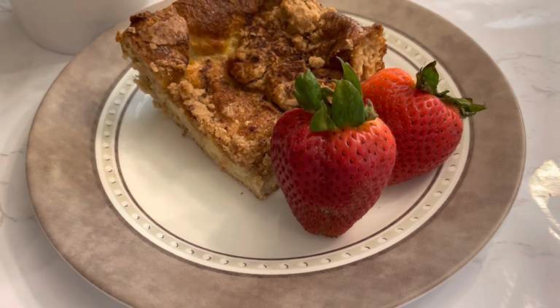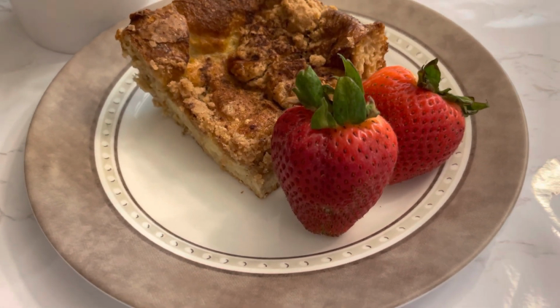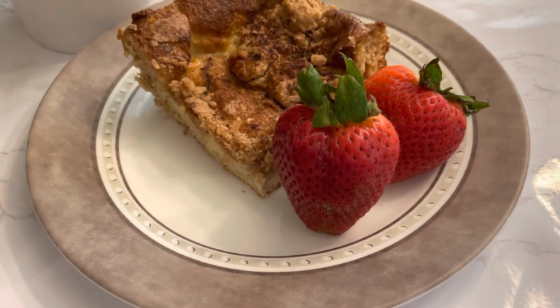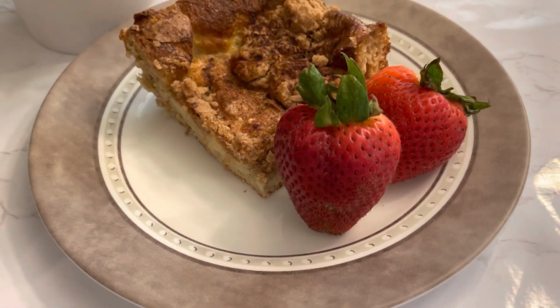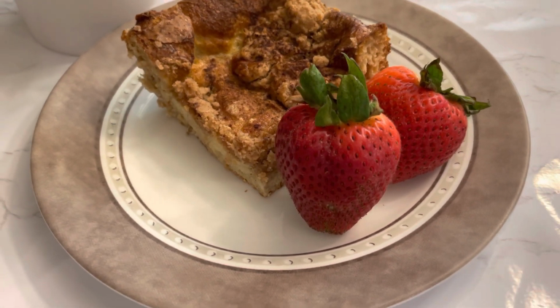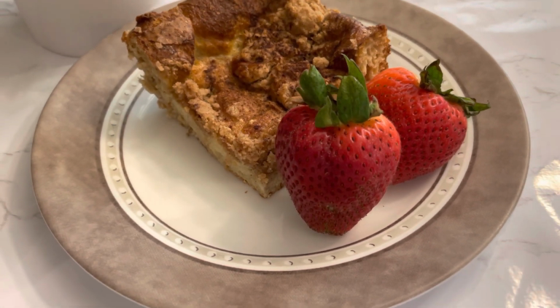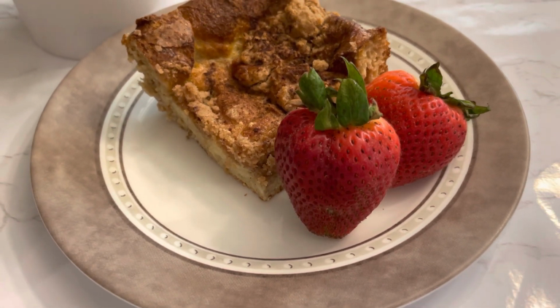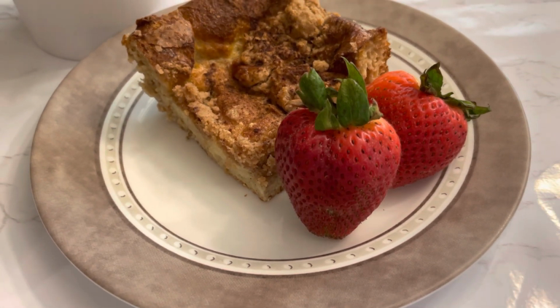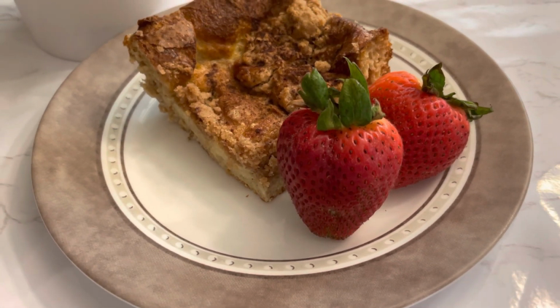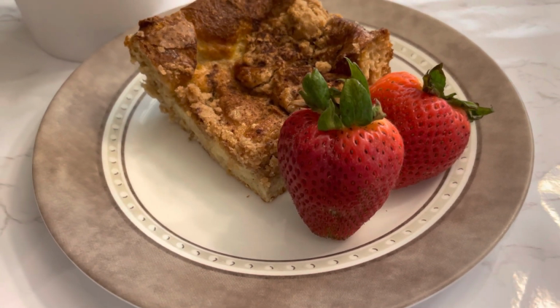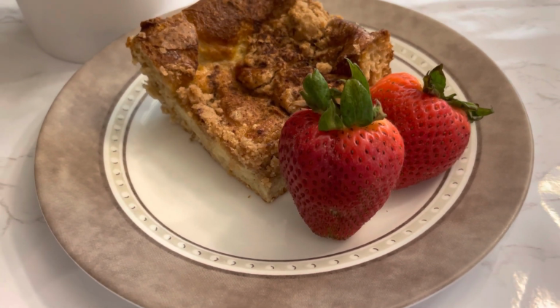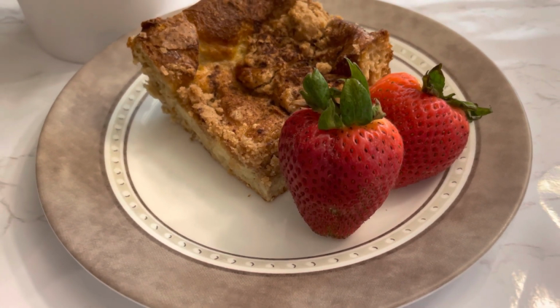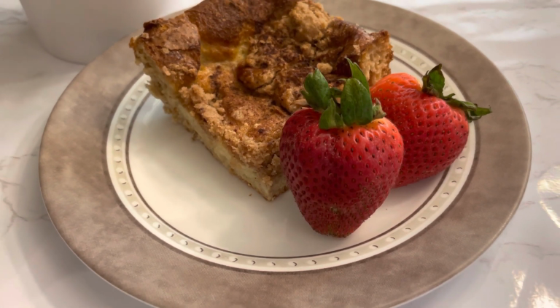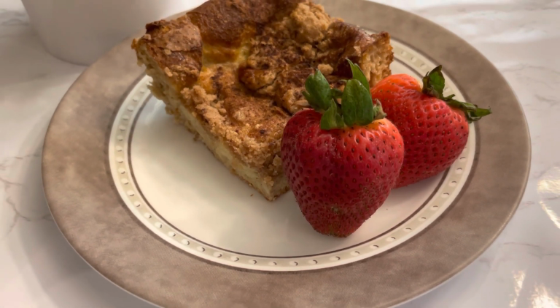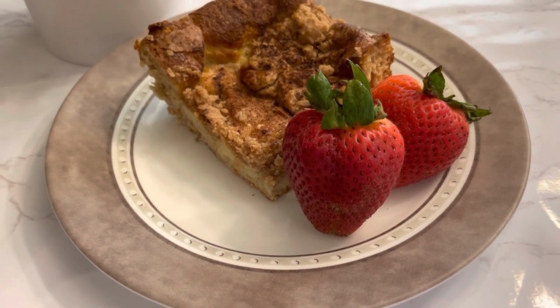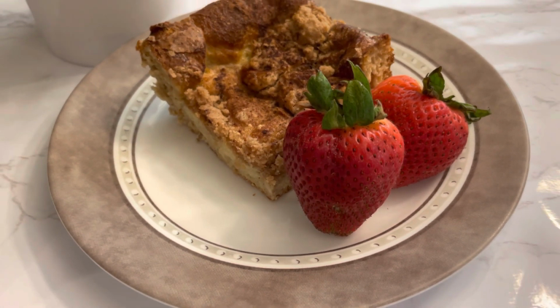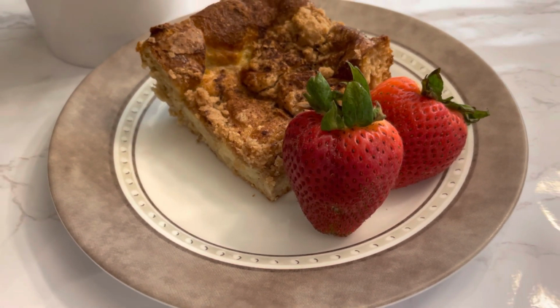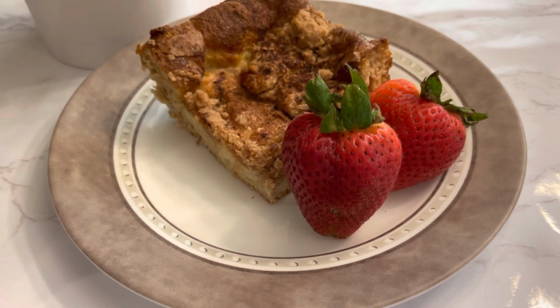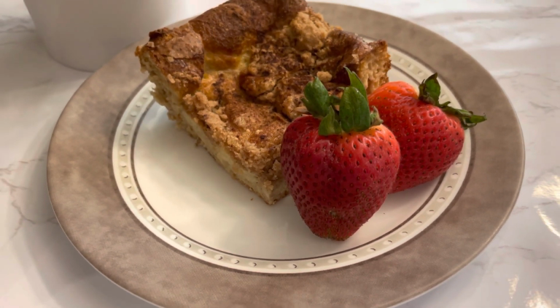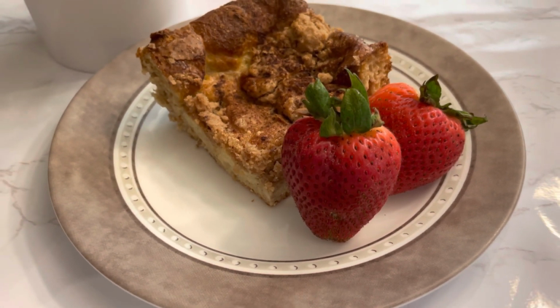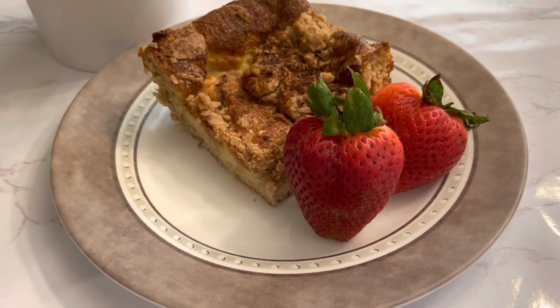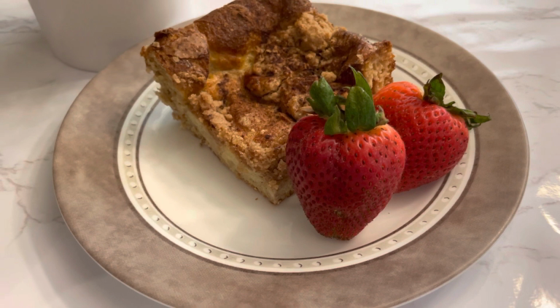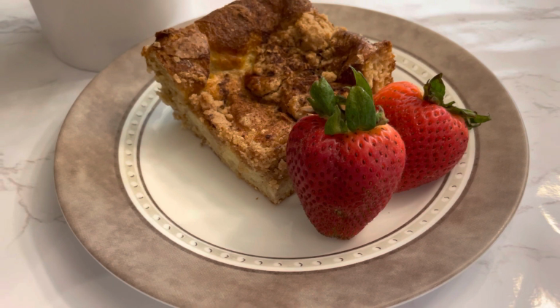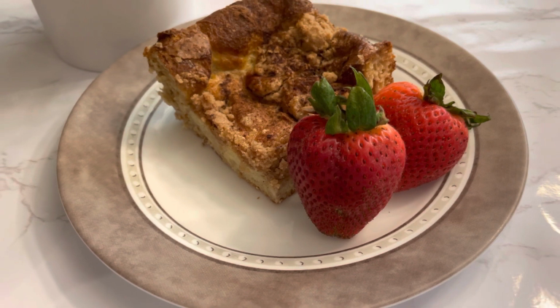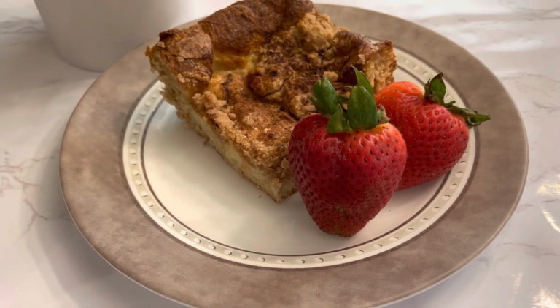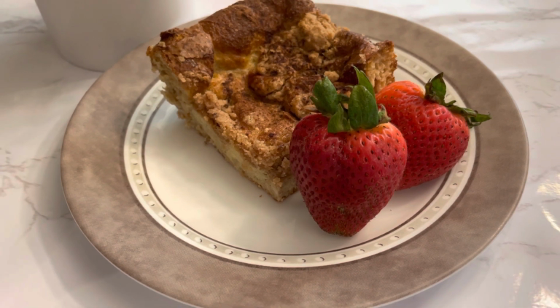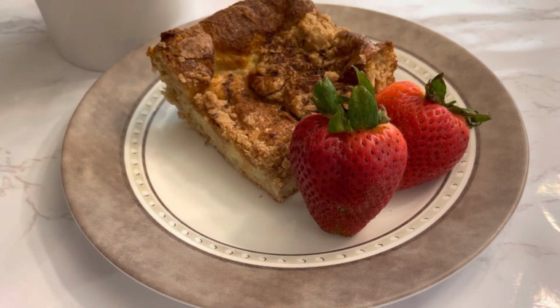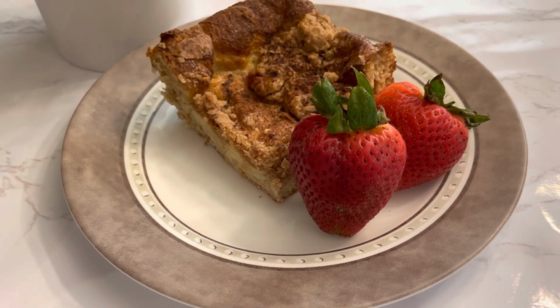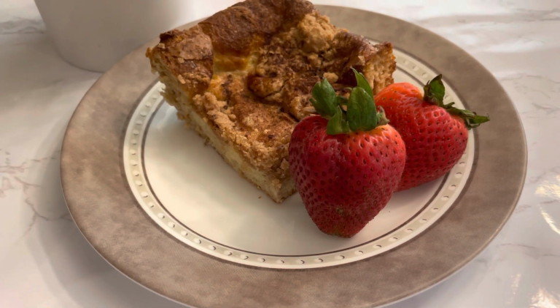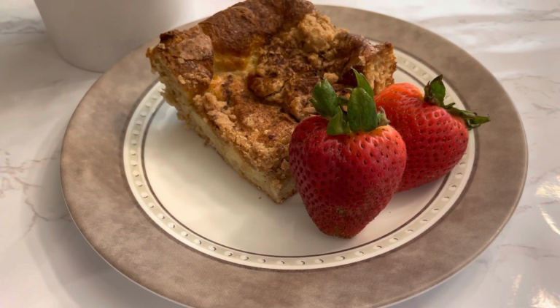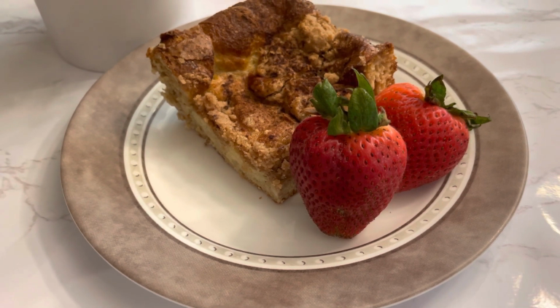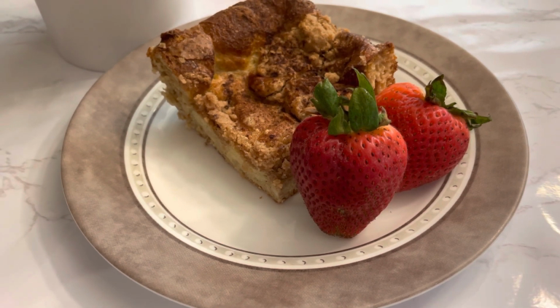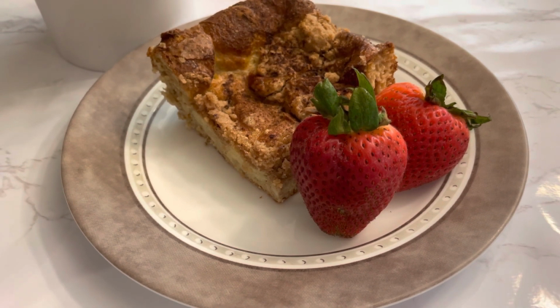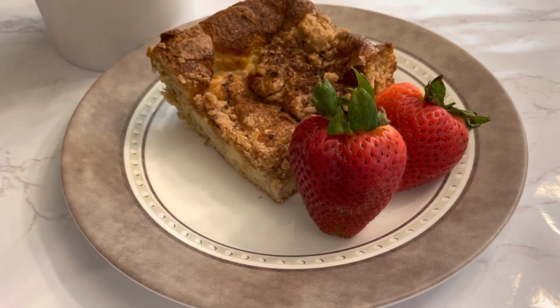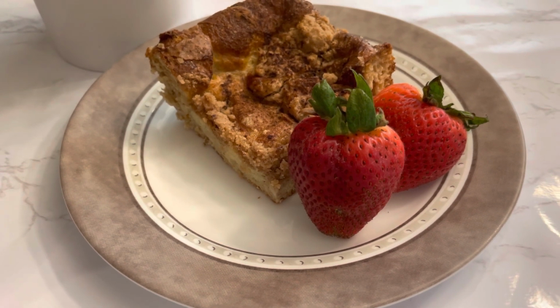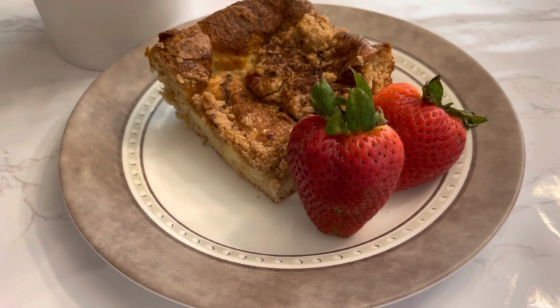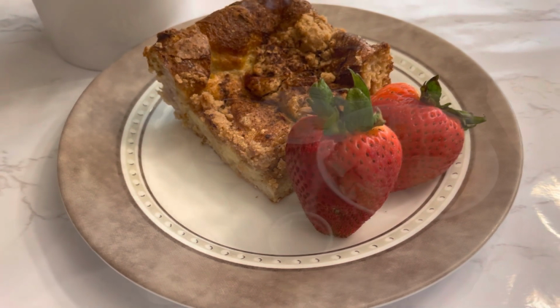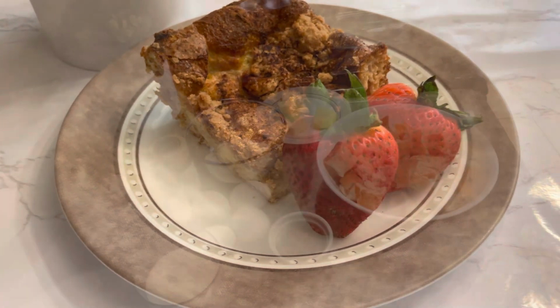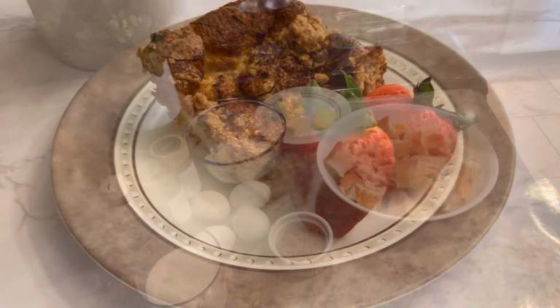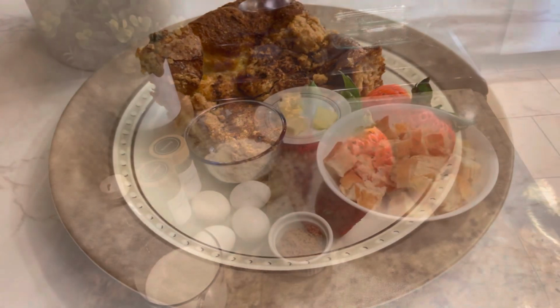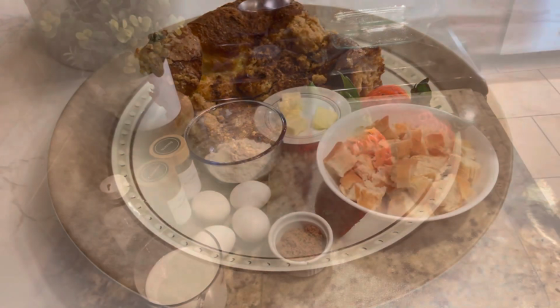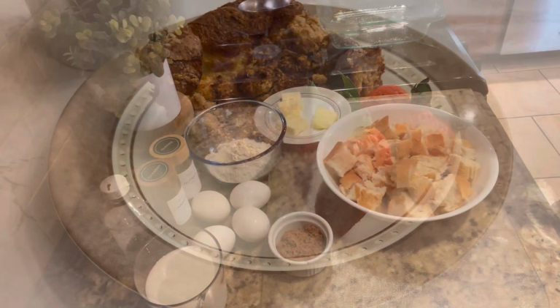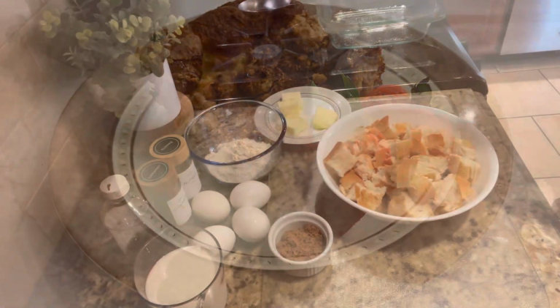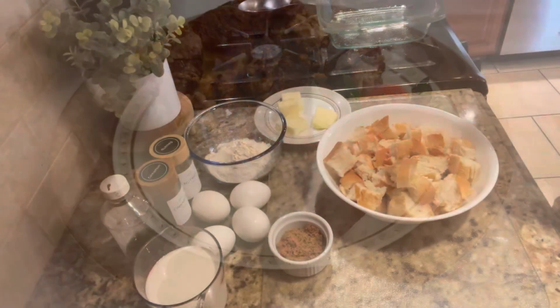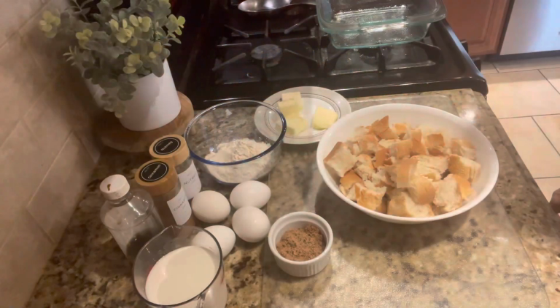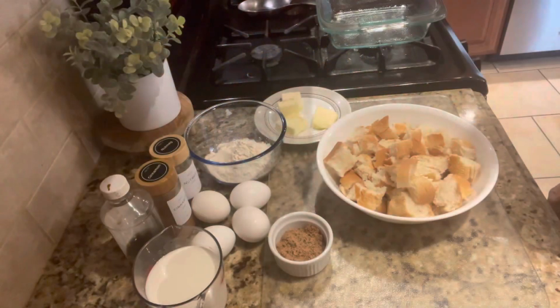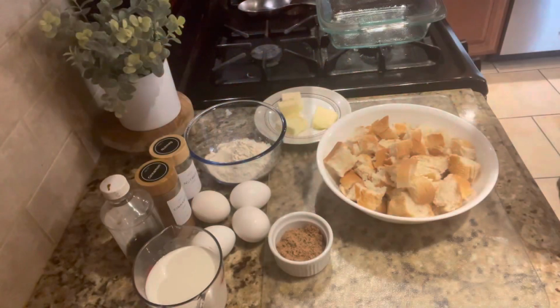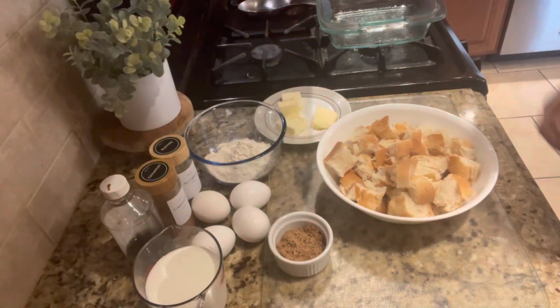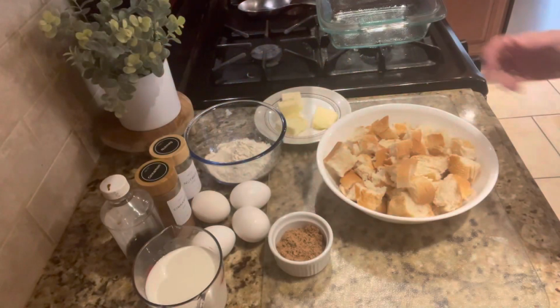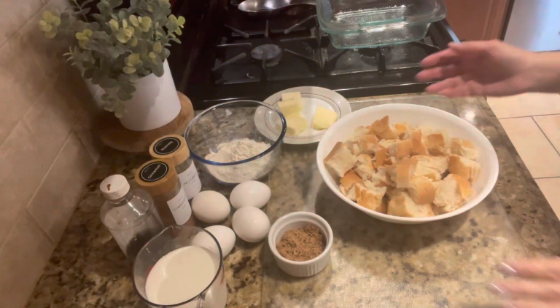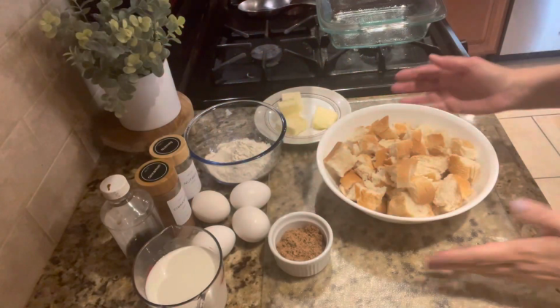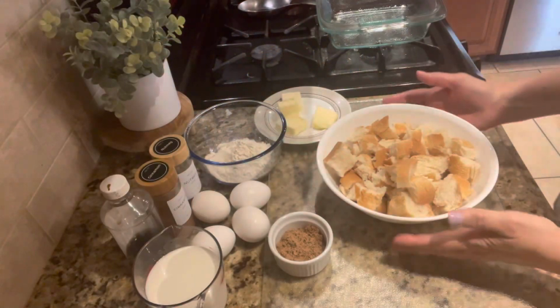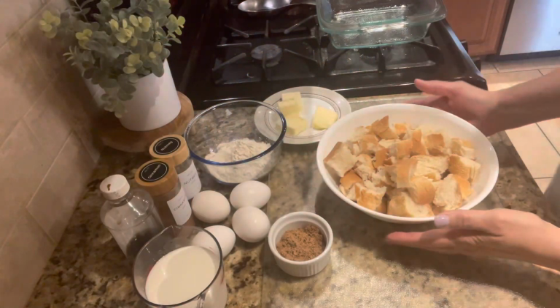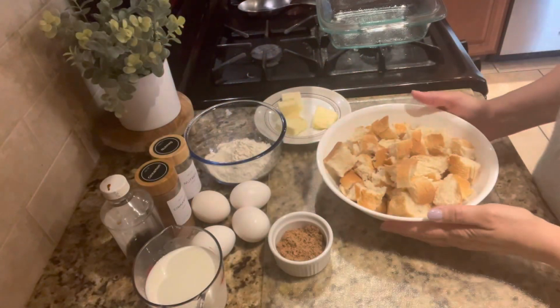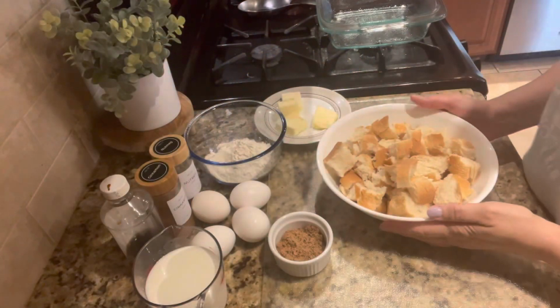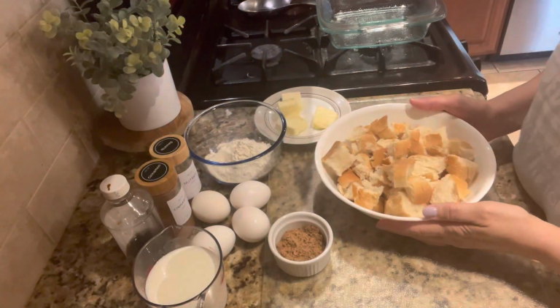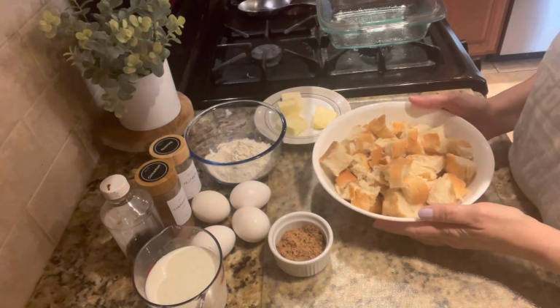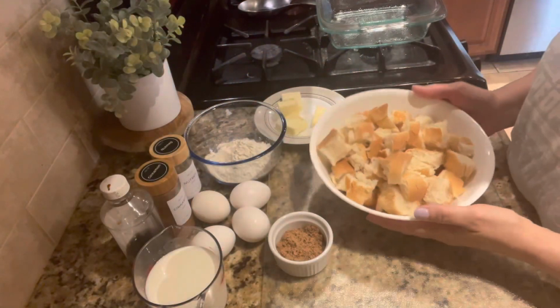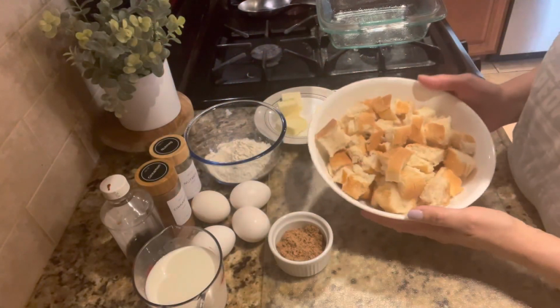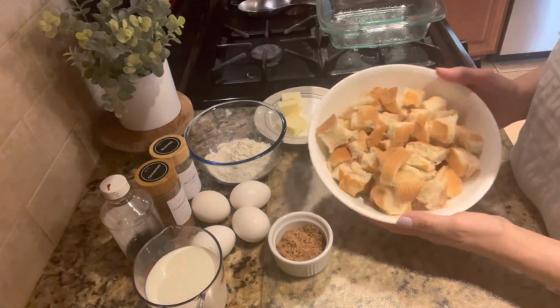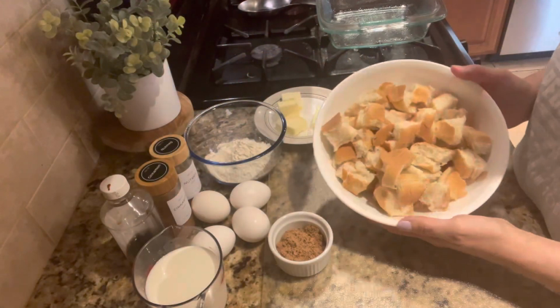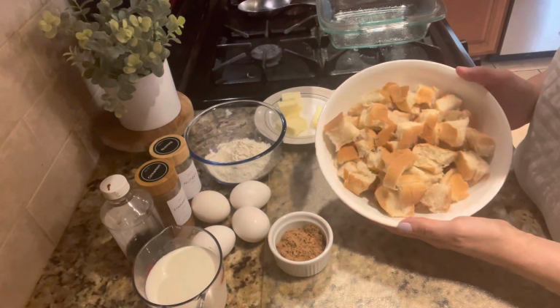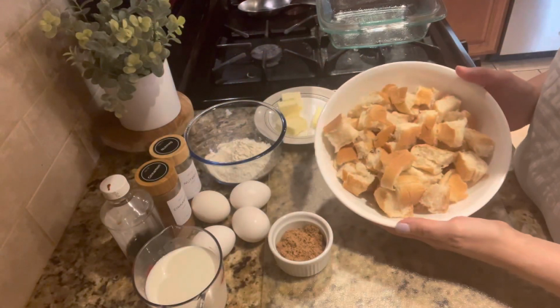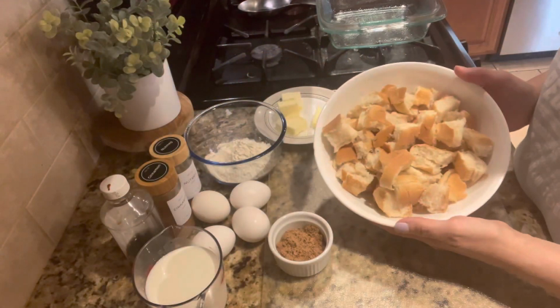I thought with Father's Day coming up this would be the perfect little breakfast to serve him, and it's really simple to make.